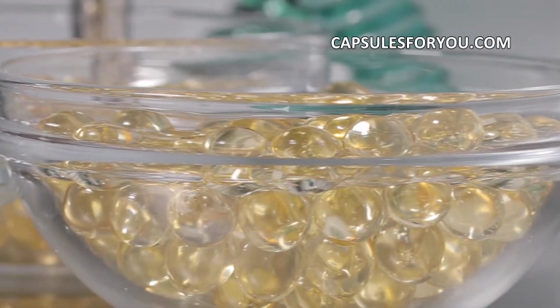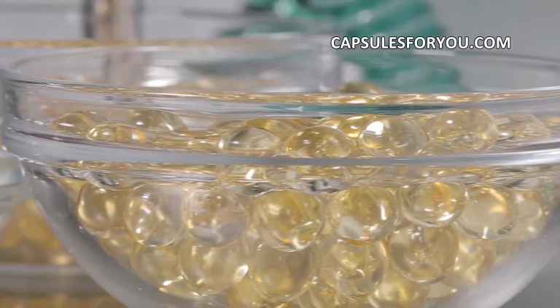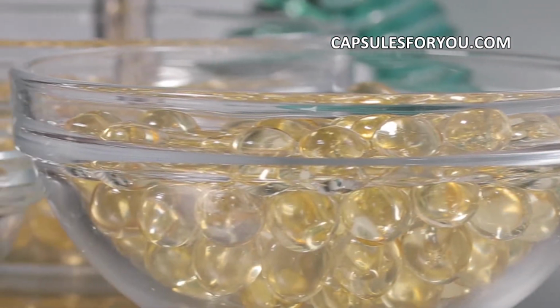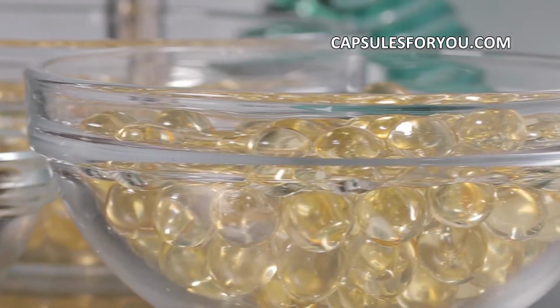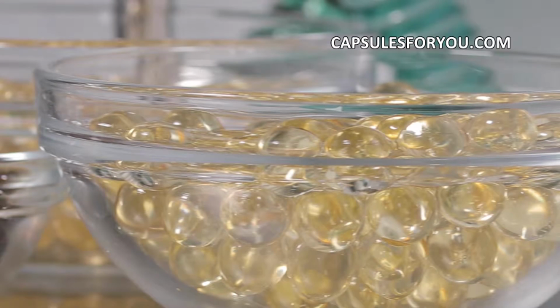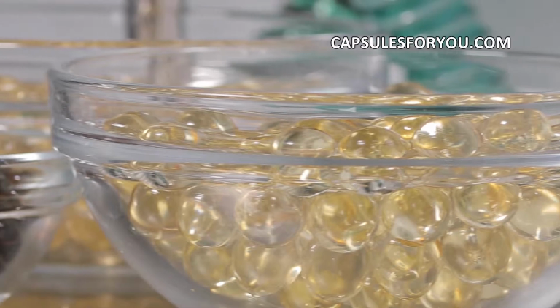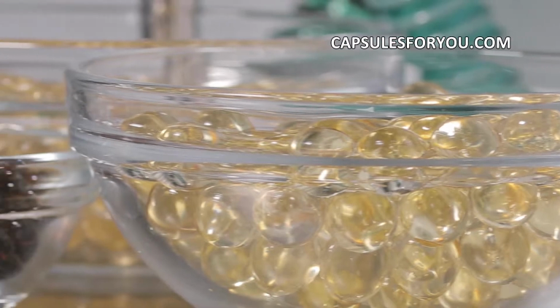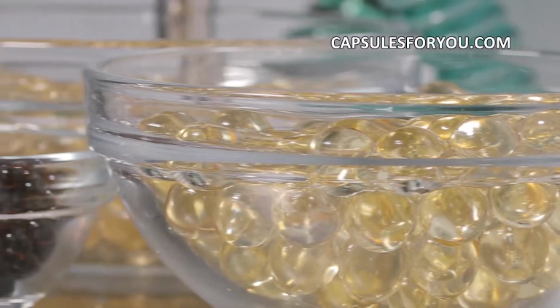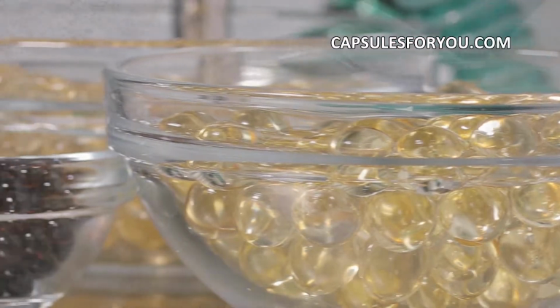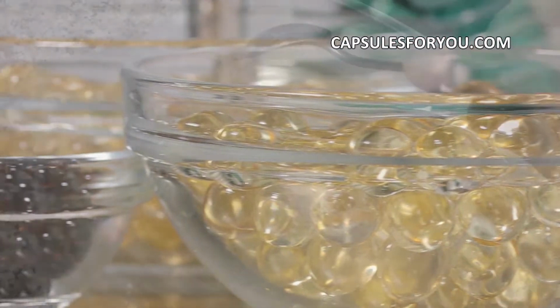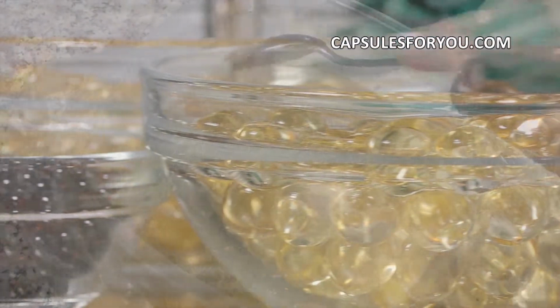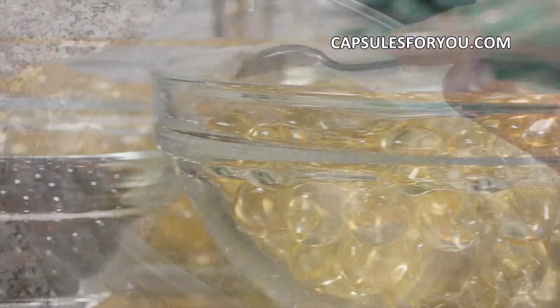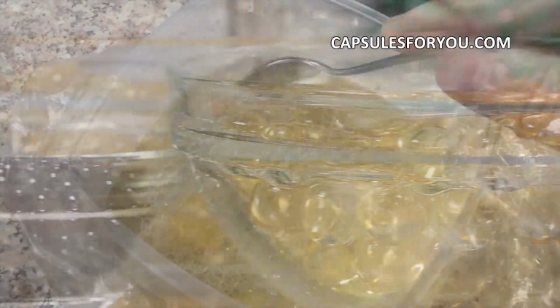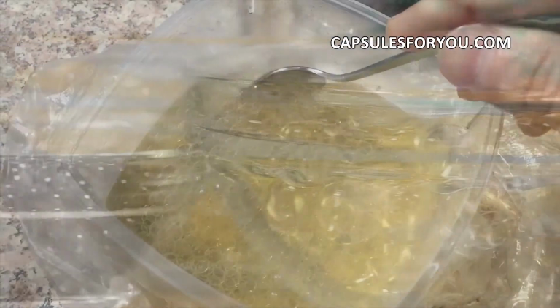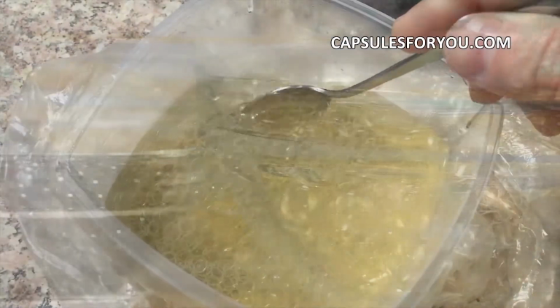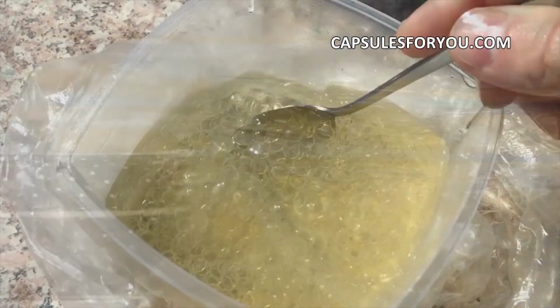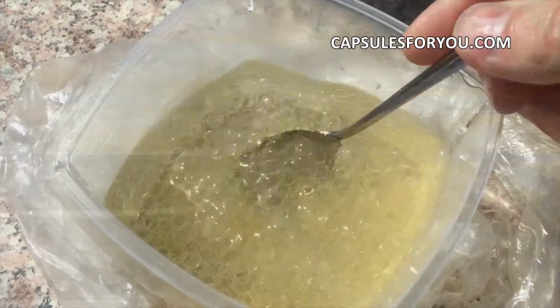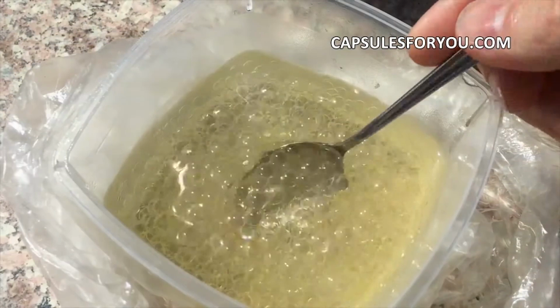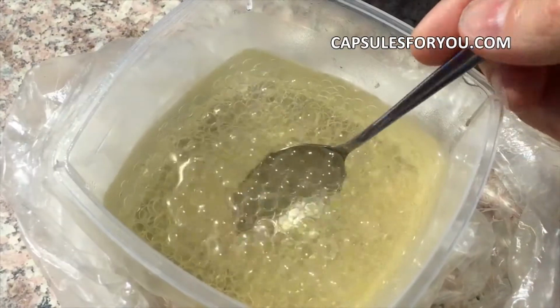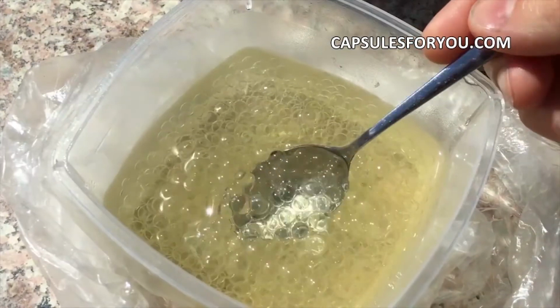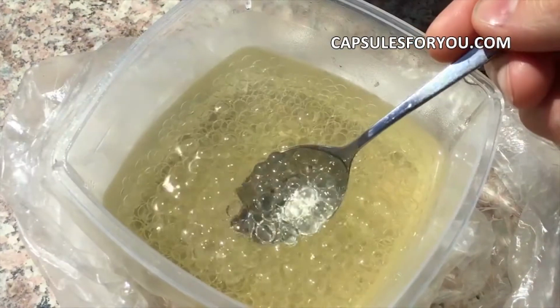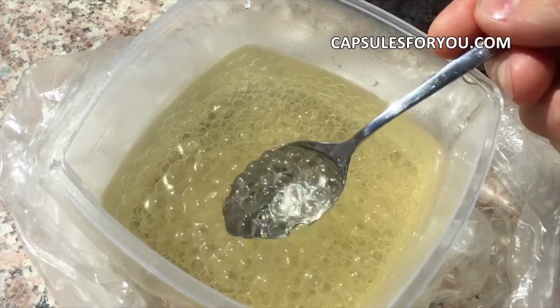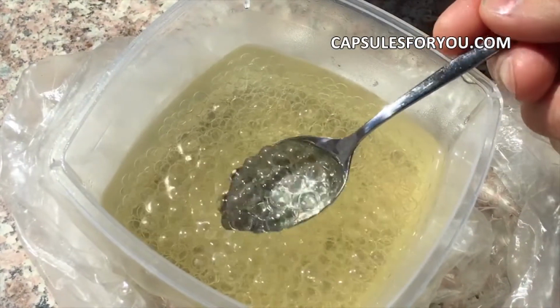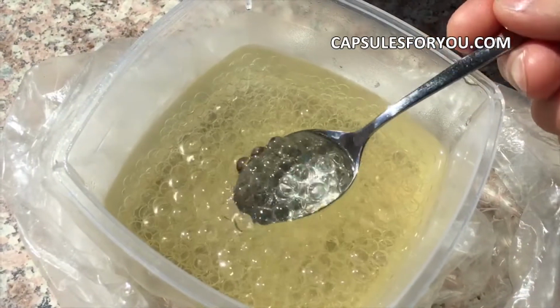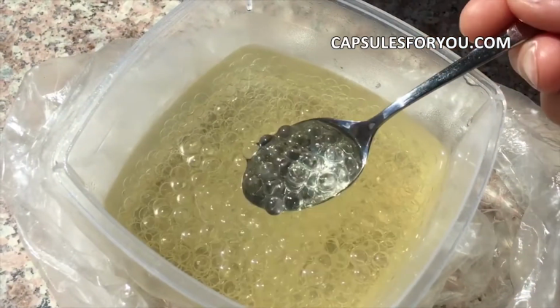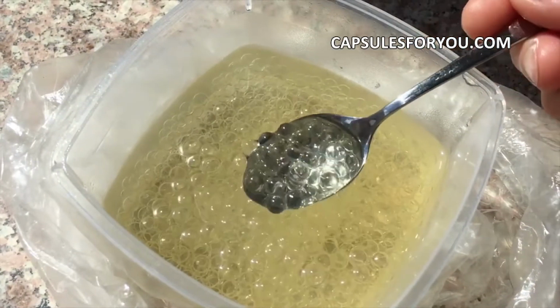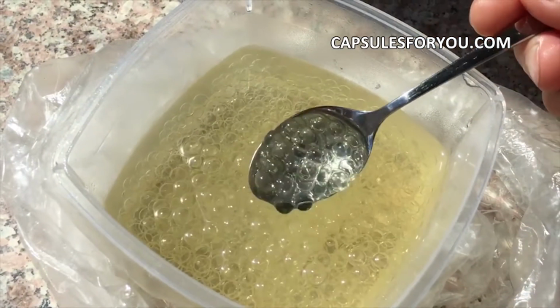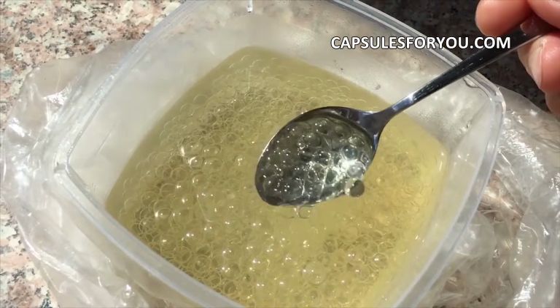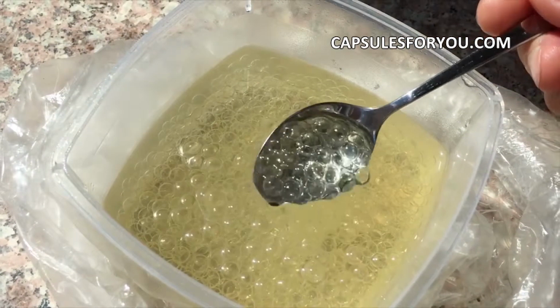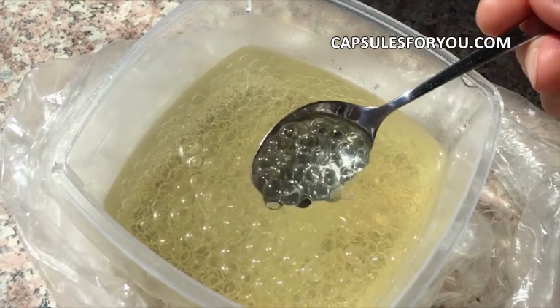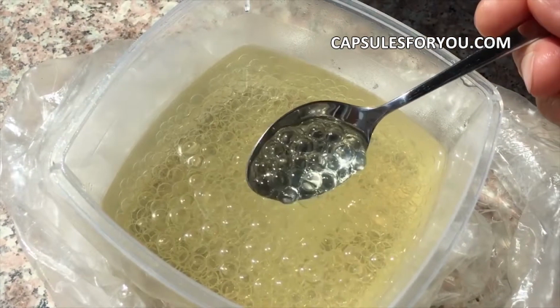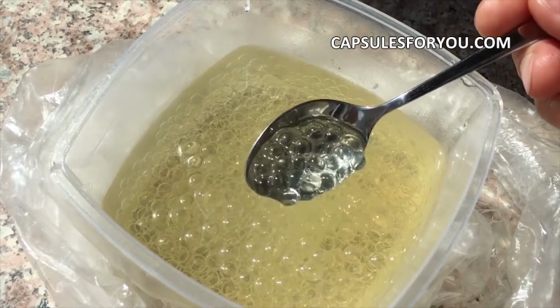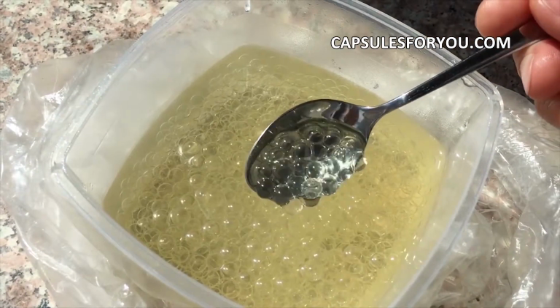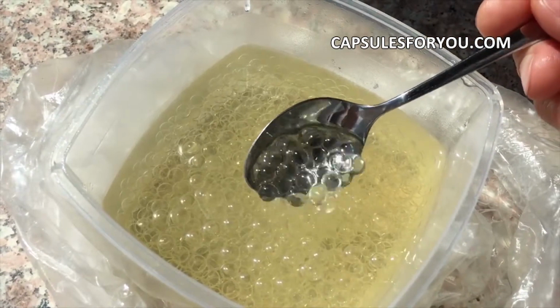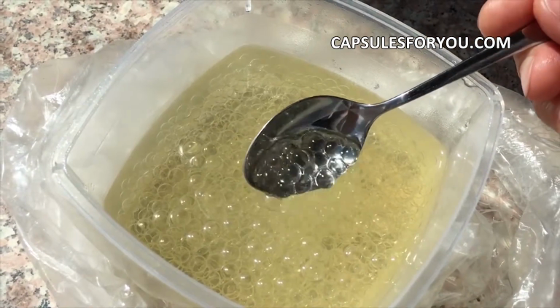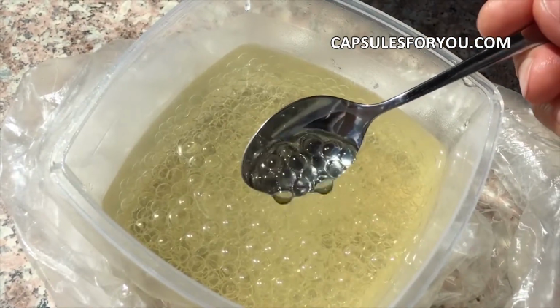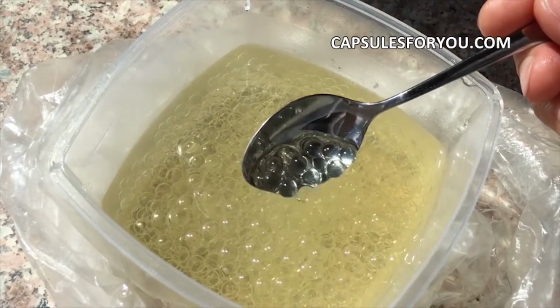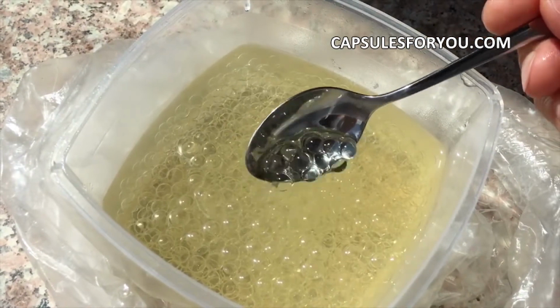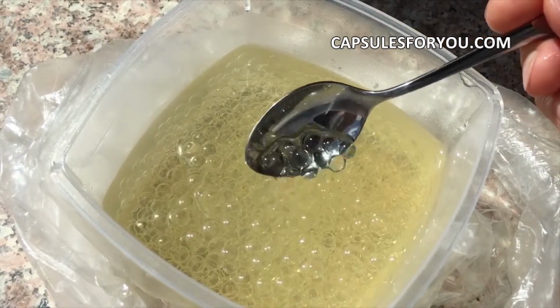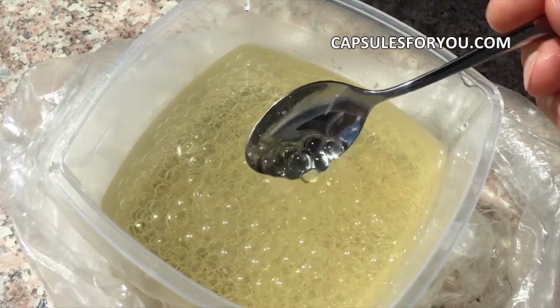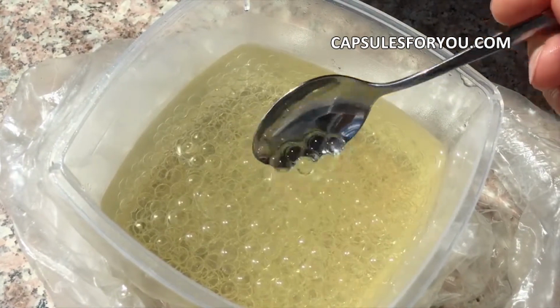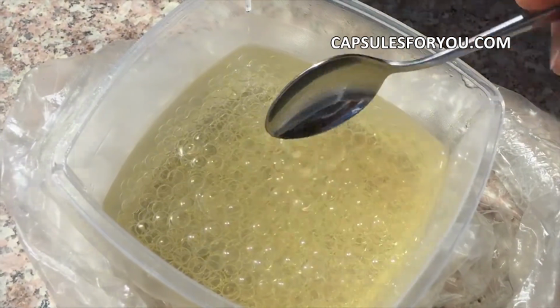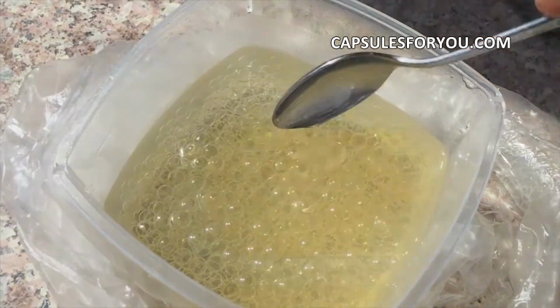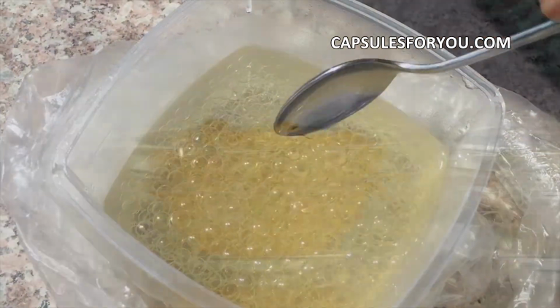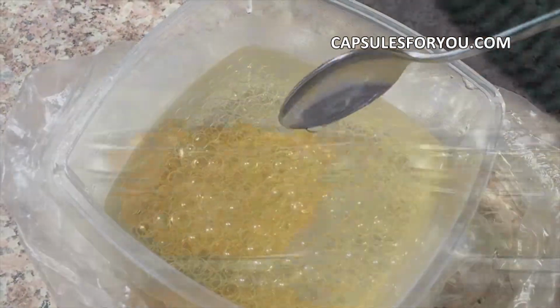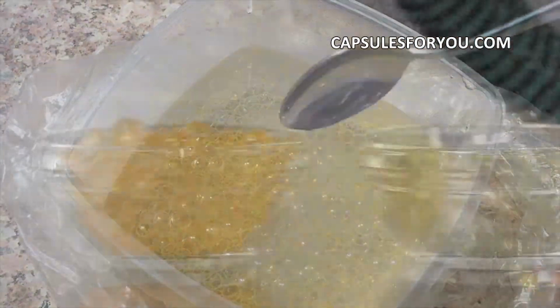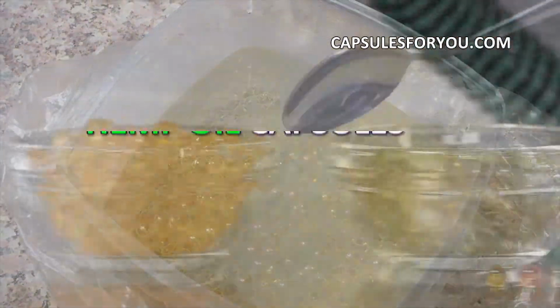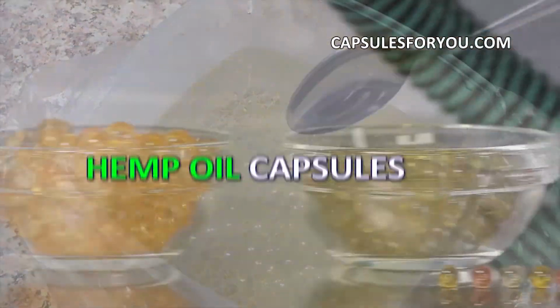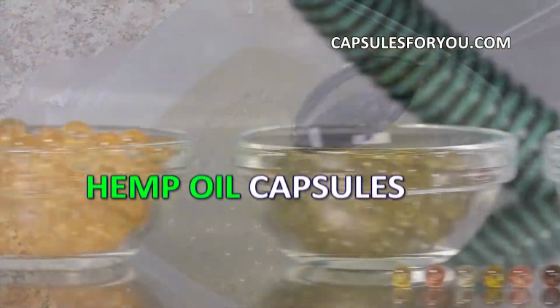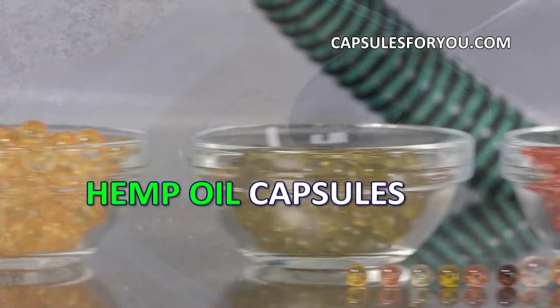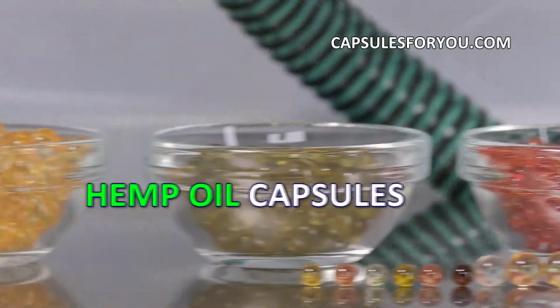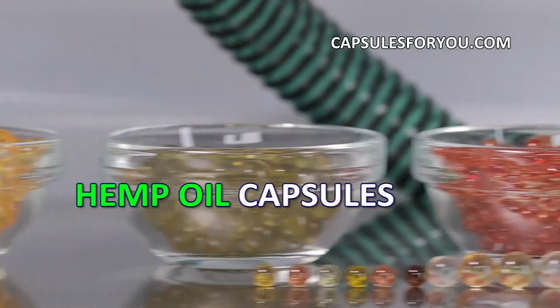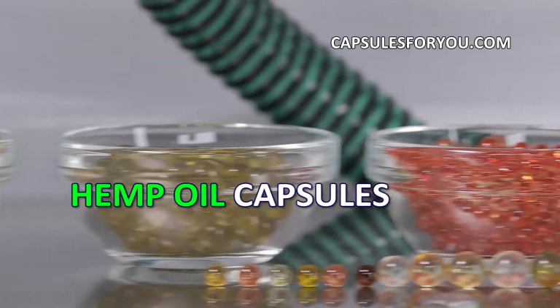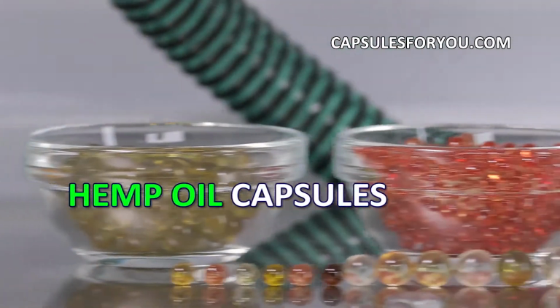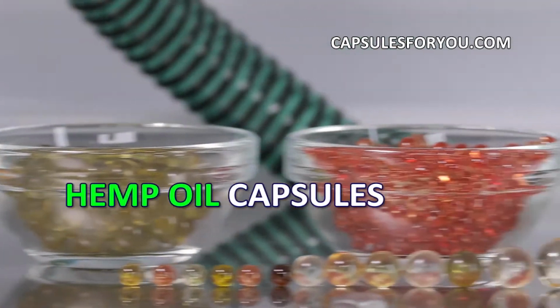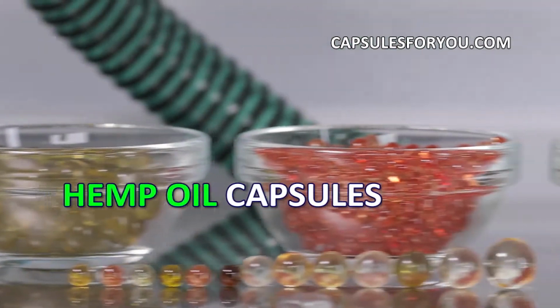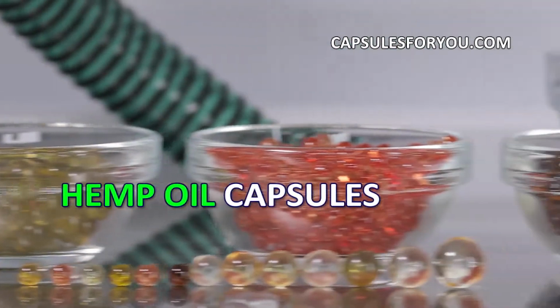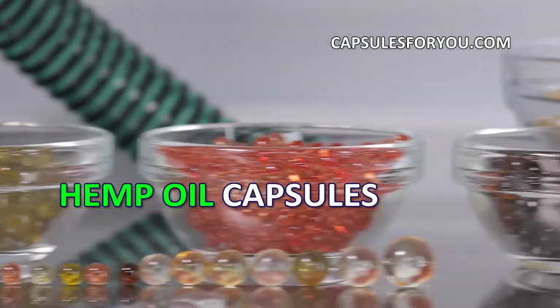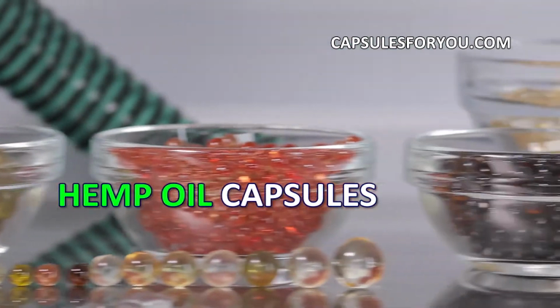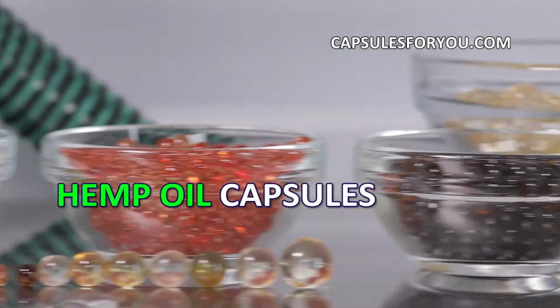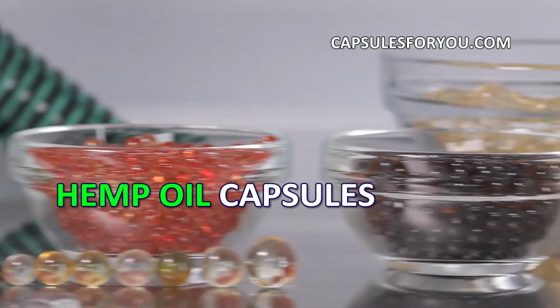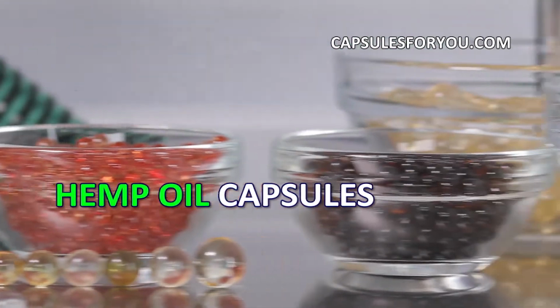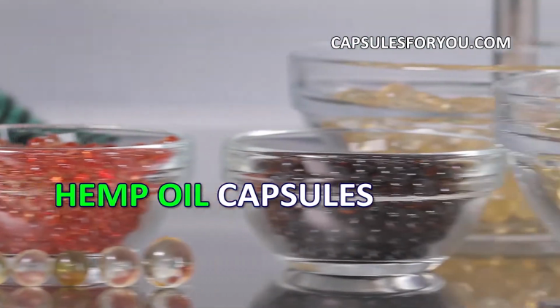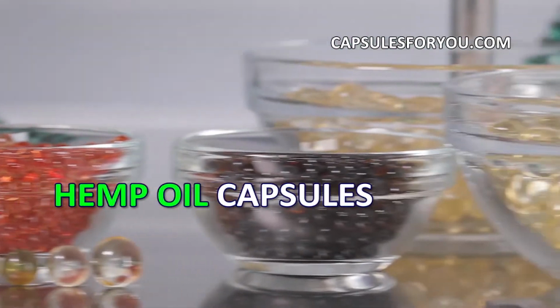You can also smoothly adjust the weight of the capsule to the required amount. The gelatinous shell can be painted in any color.